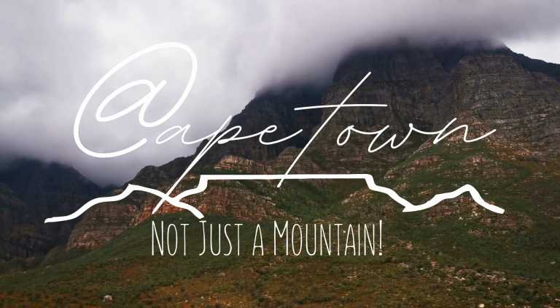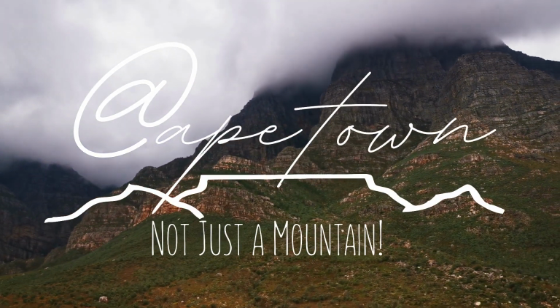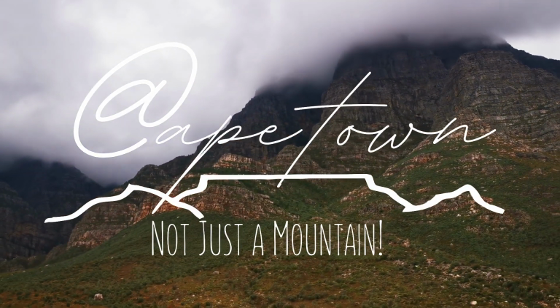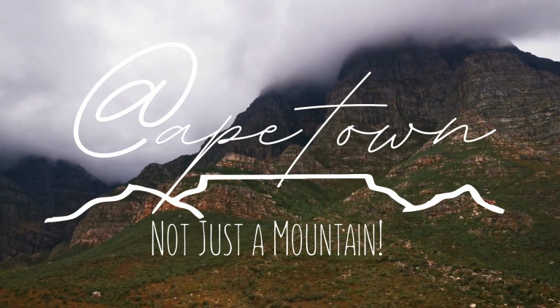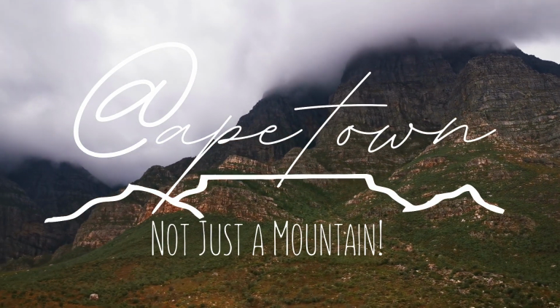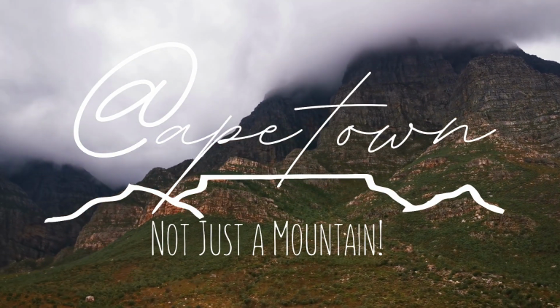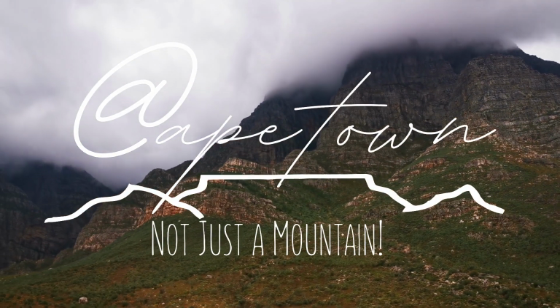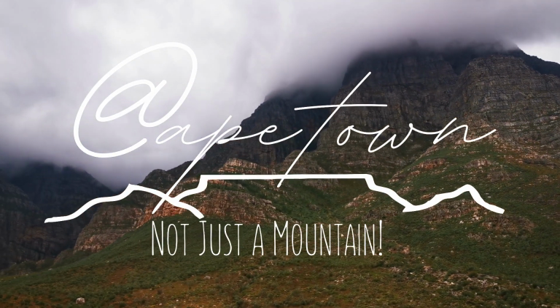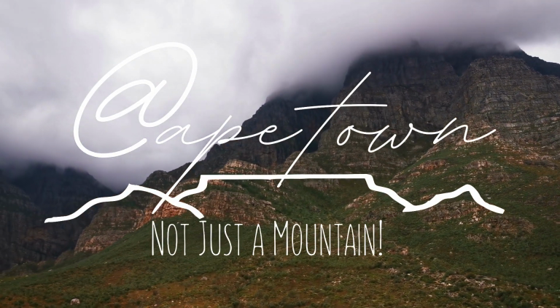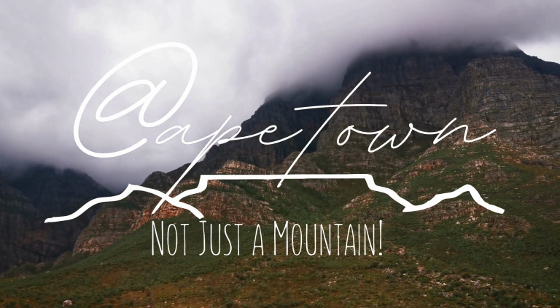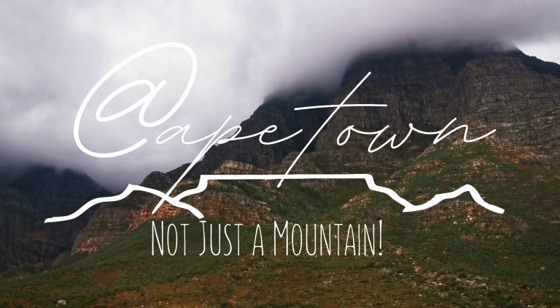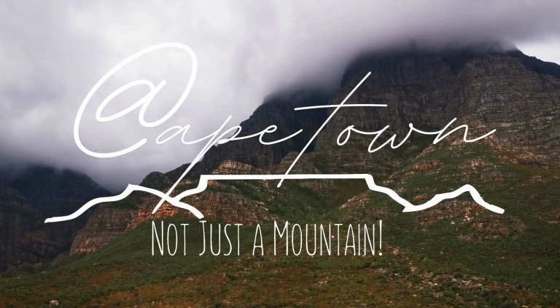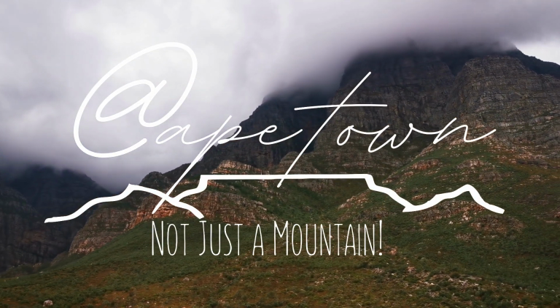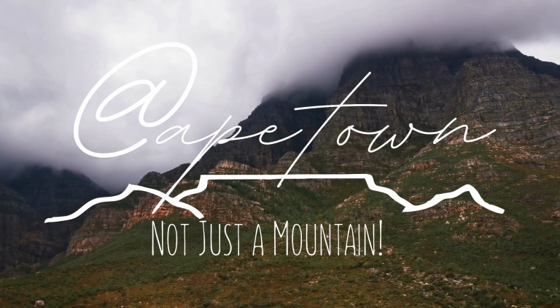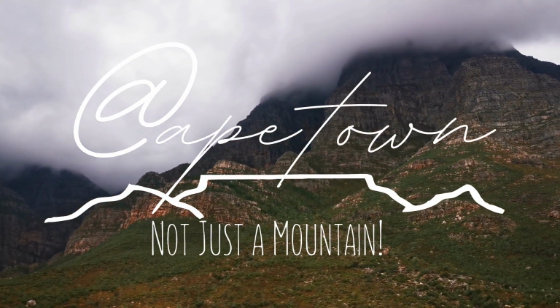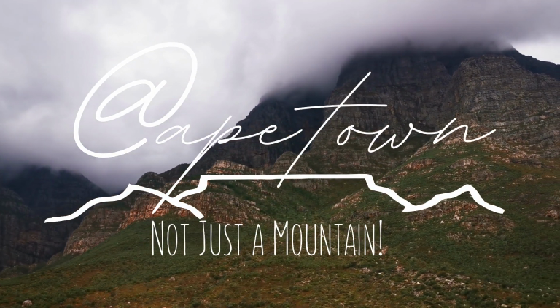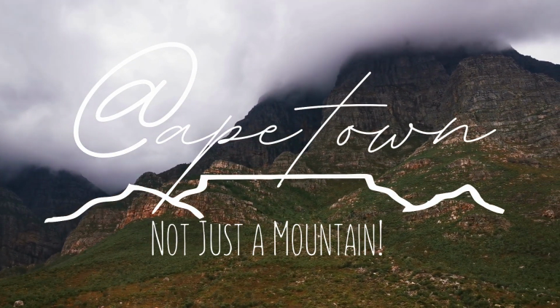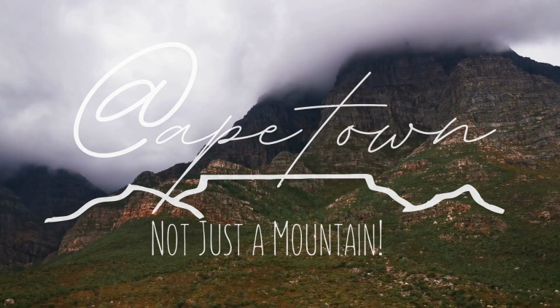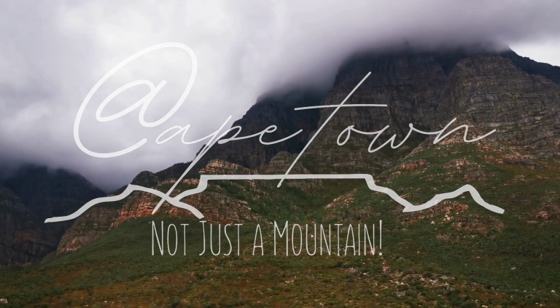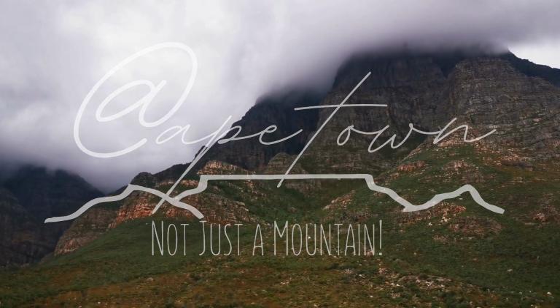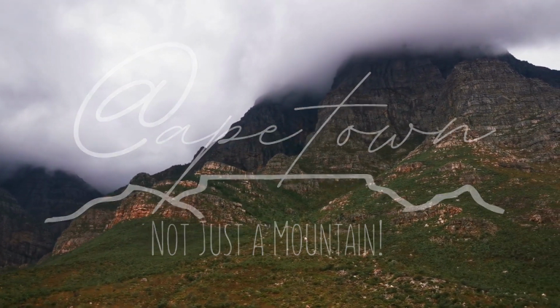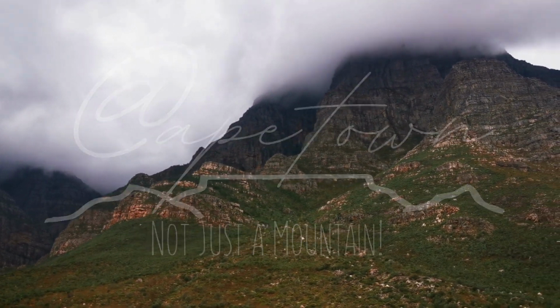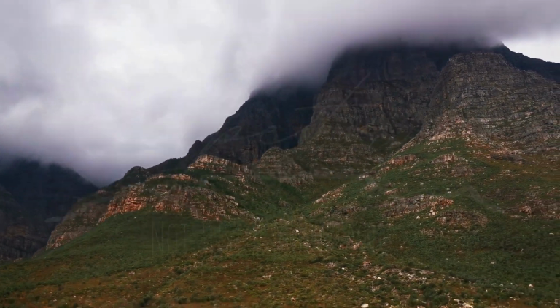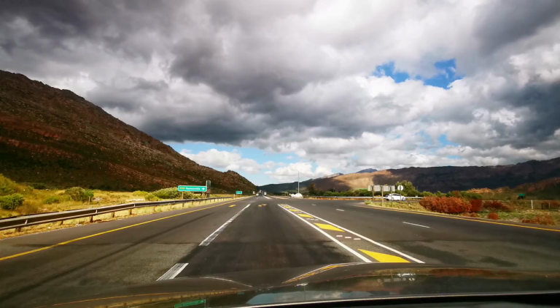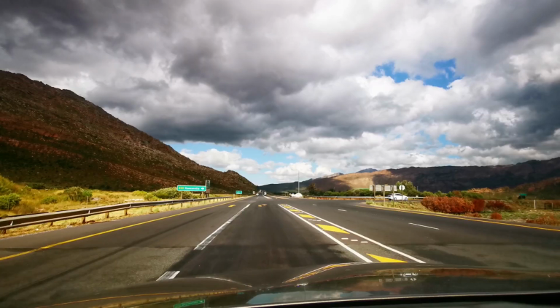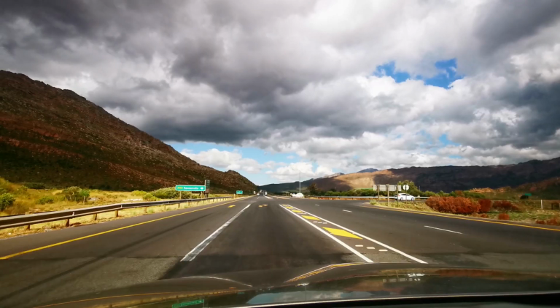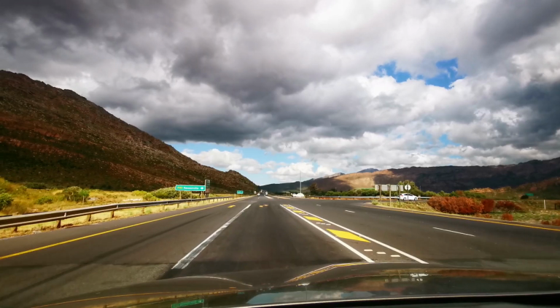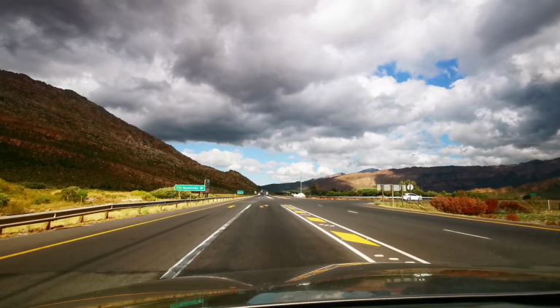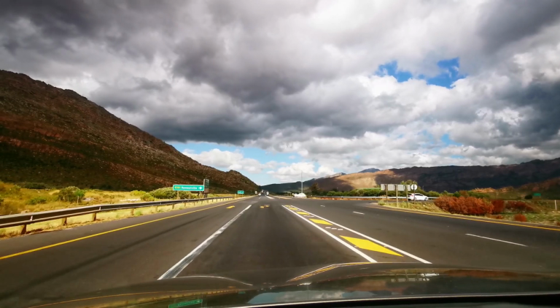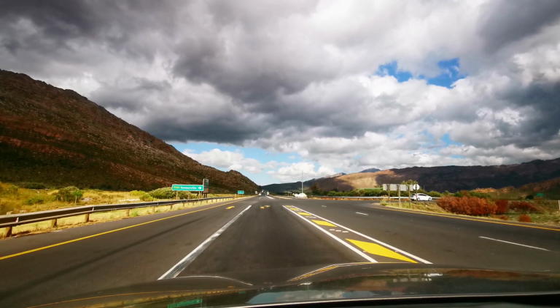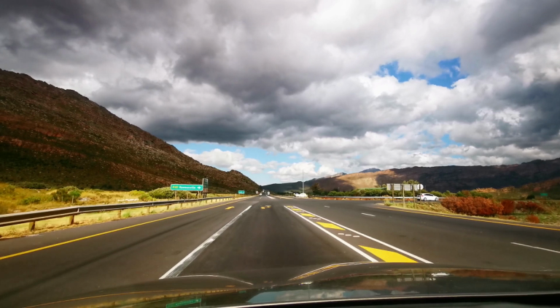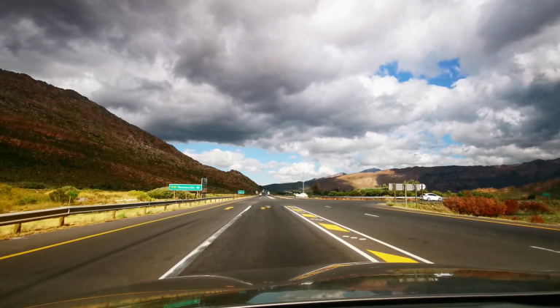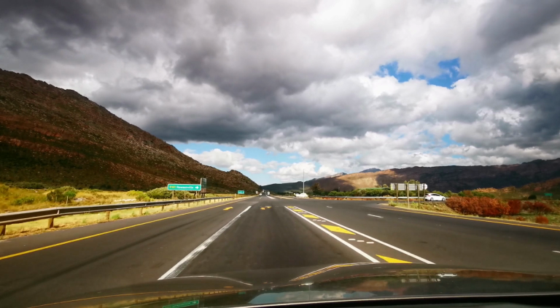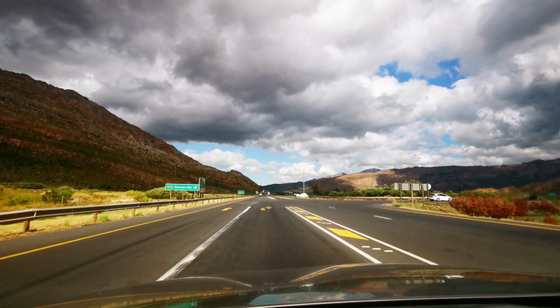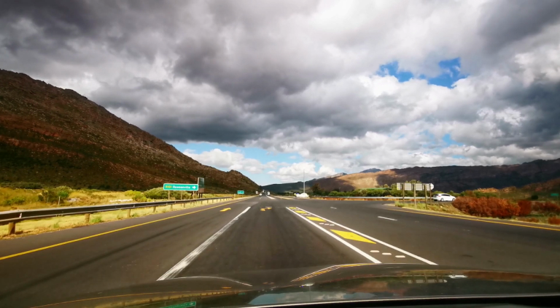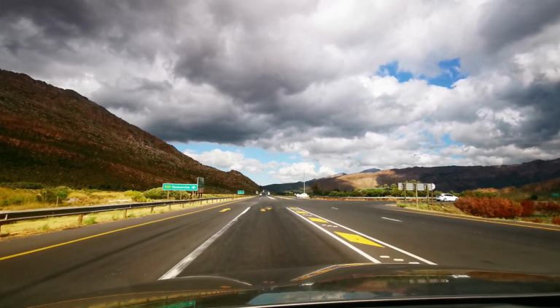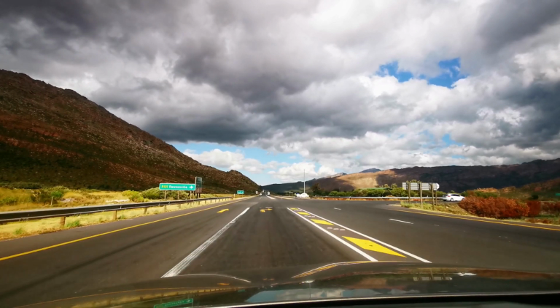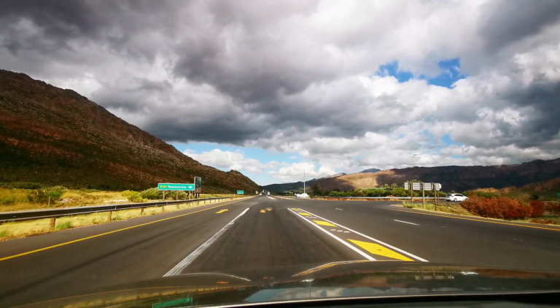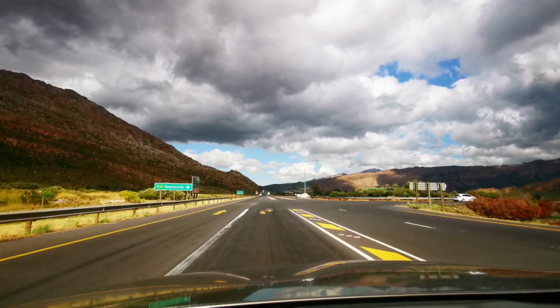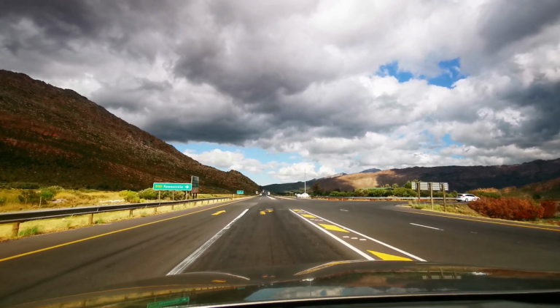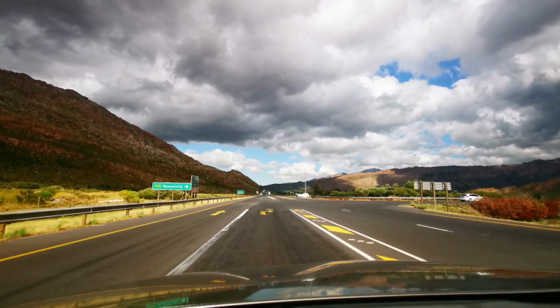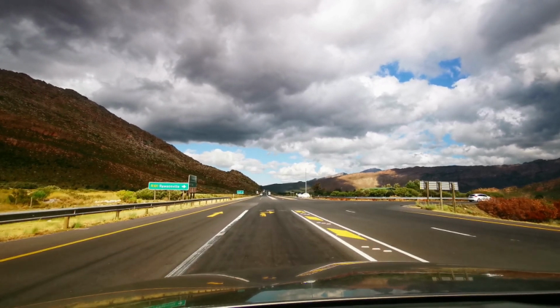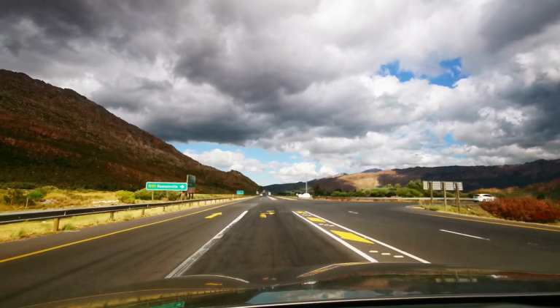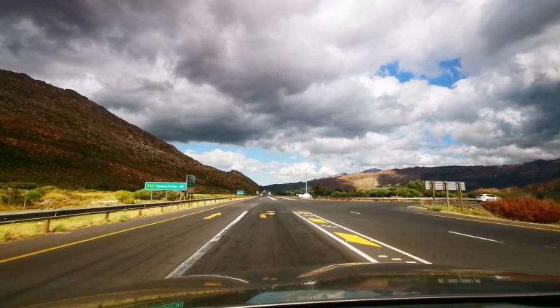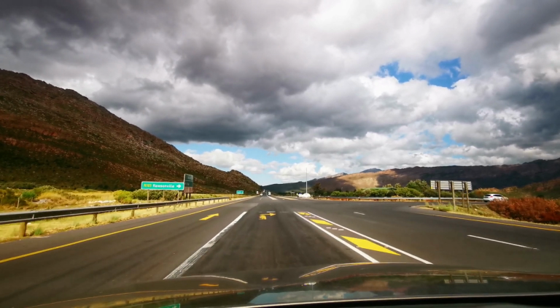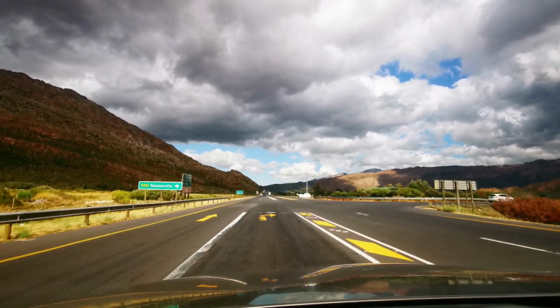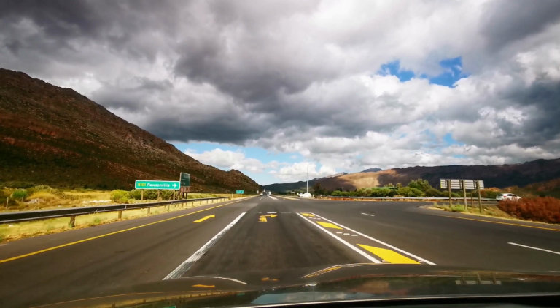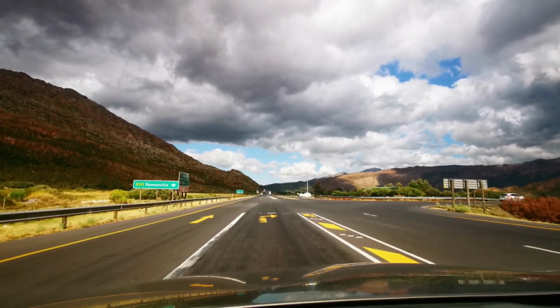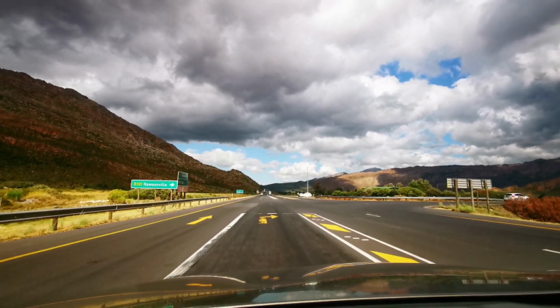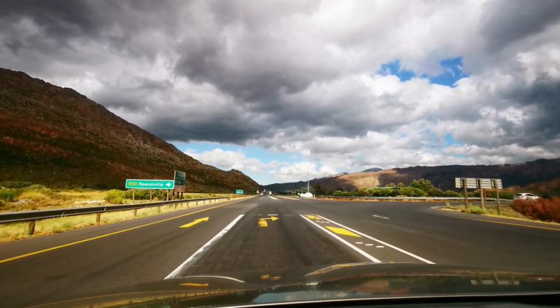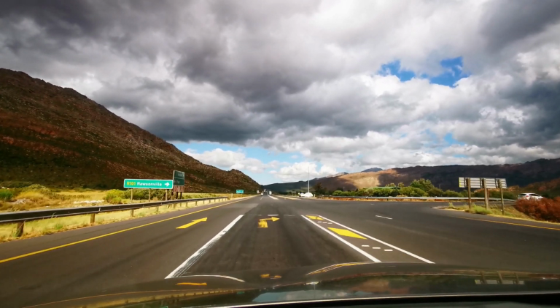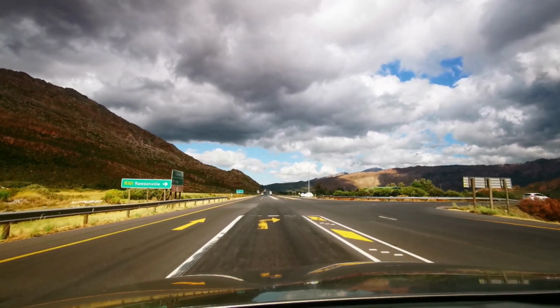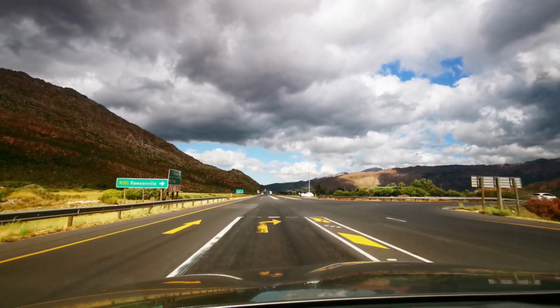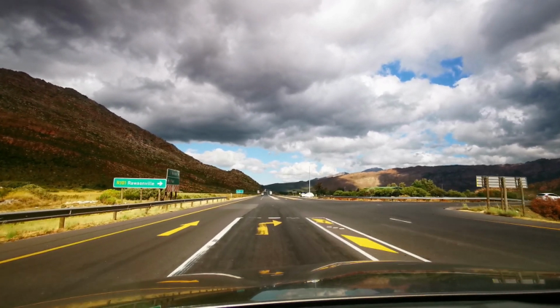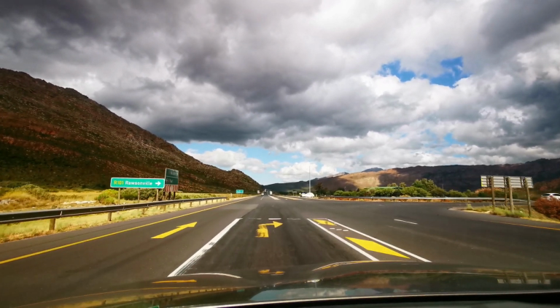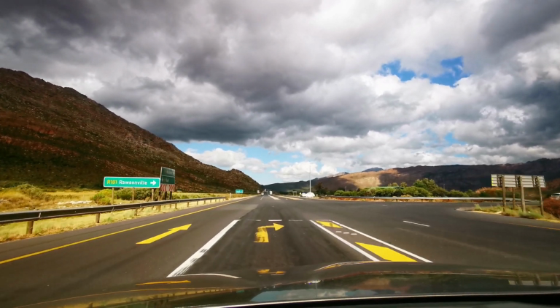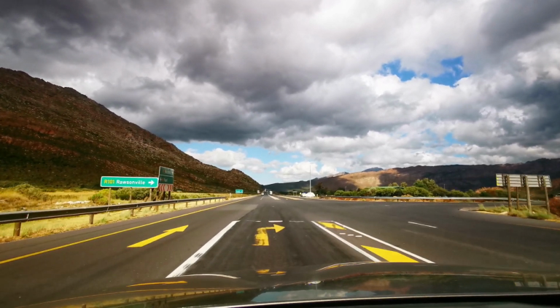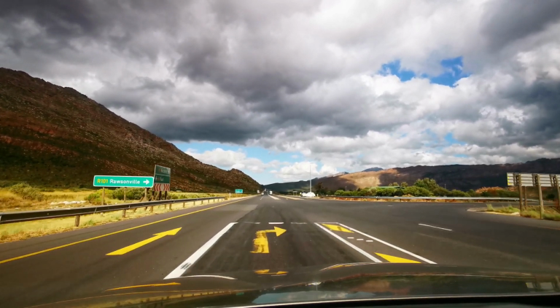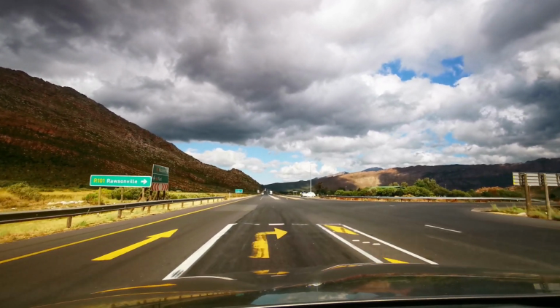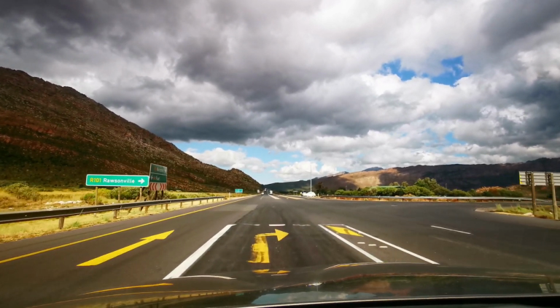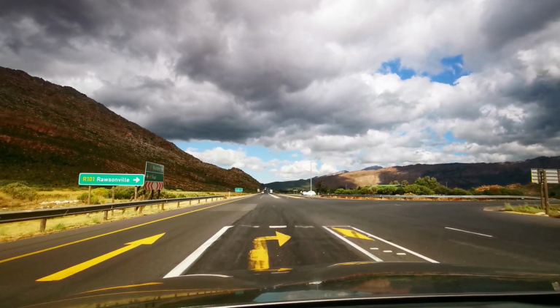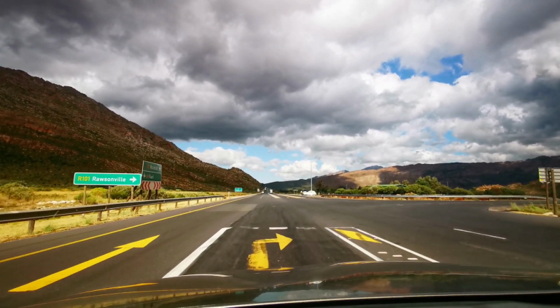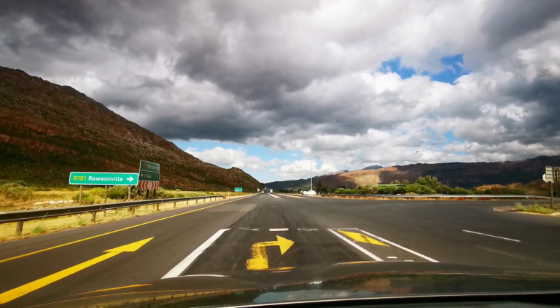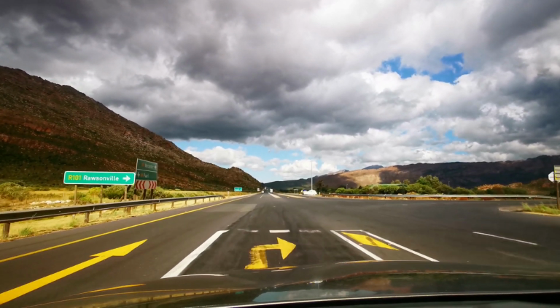Welcome to another episode of At Cape Town. This time we're going to explore the Torpedo campsite just outside of Rosenville.